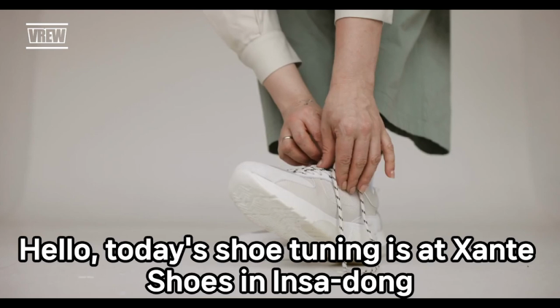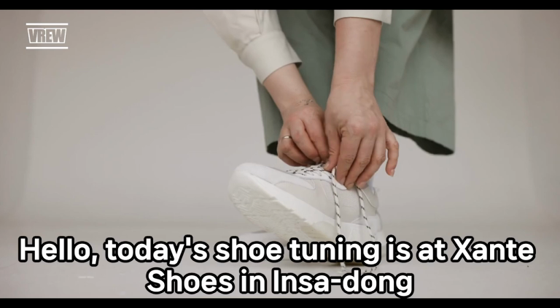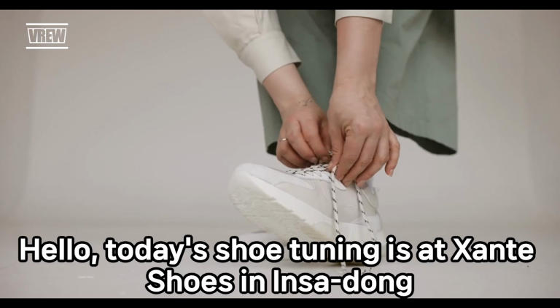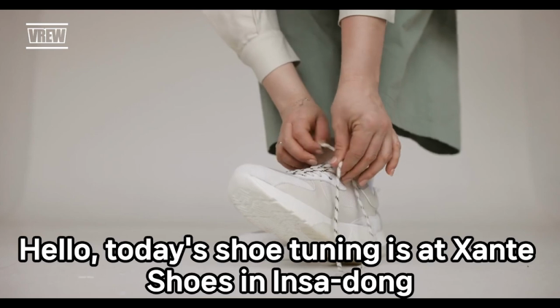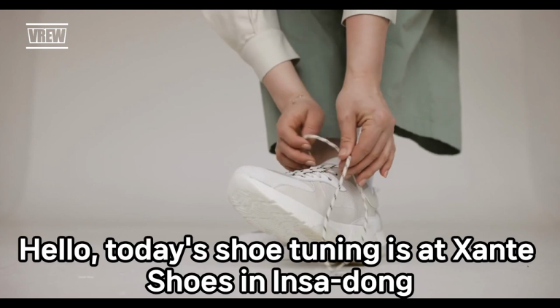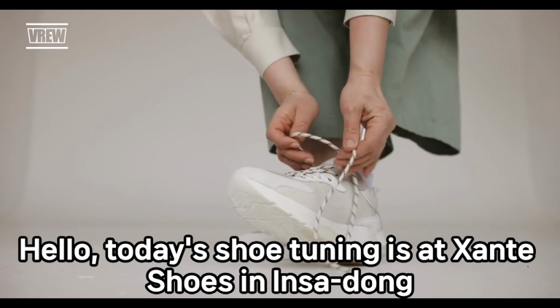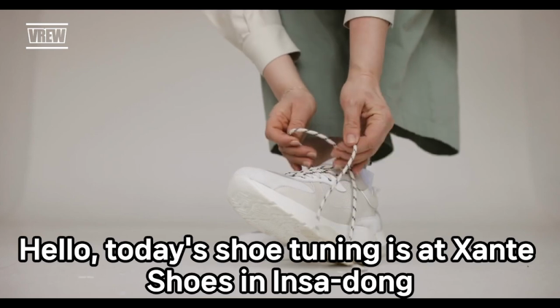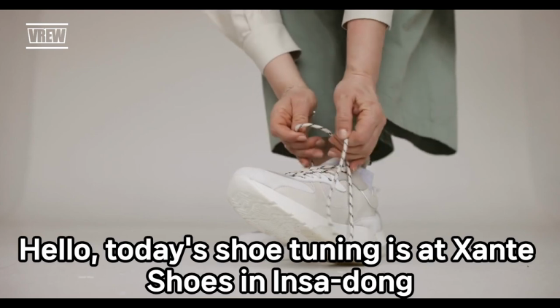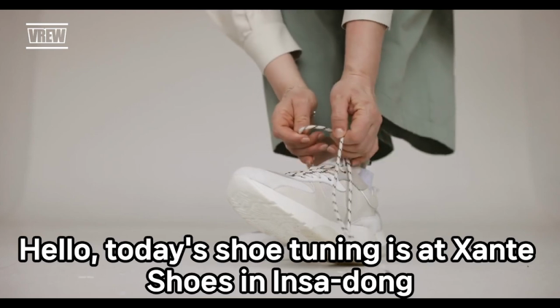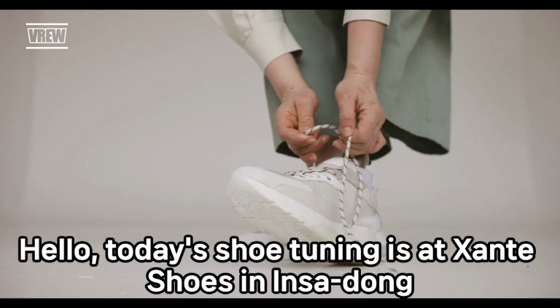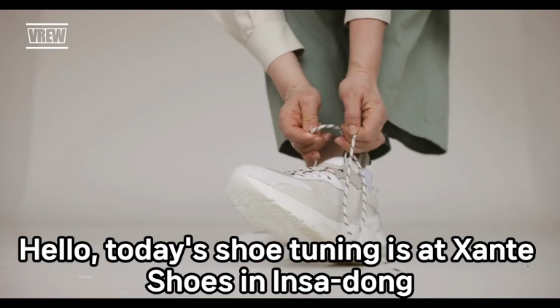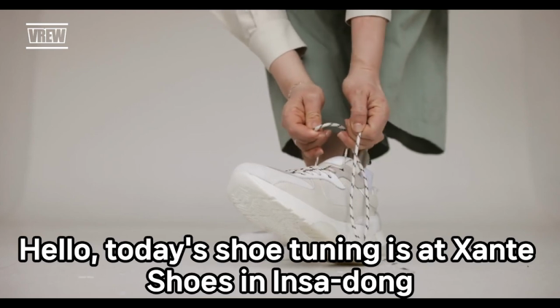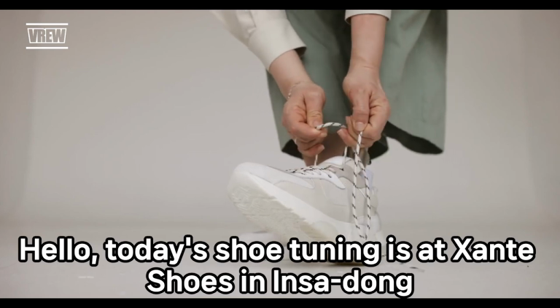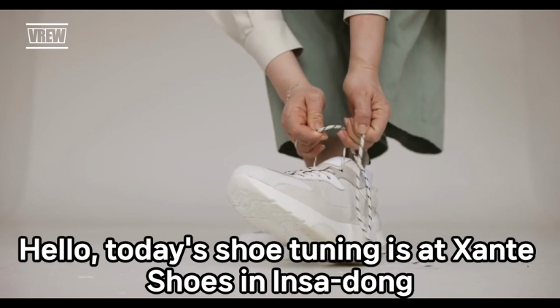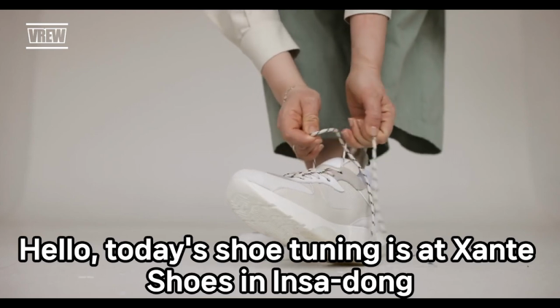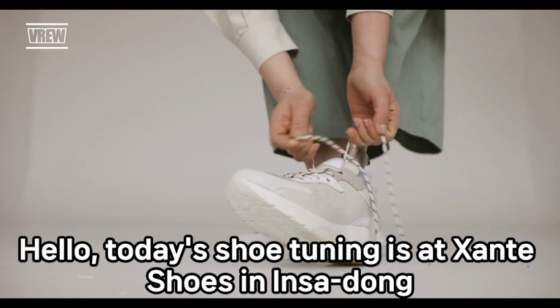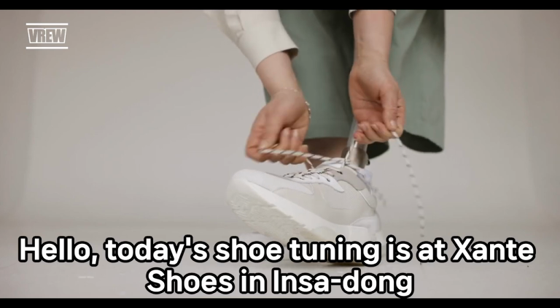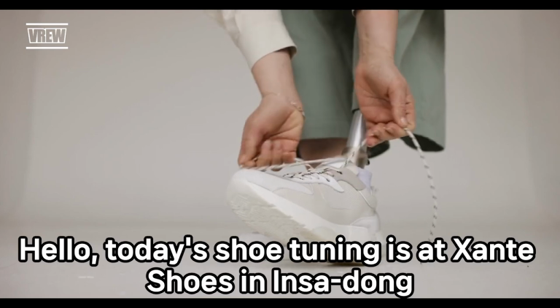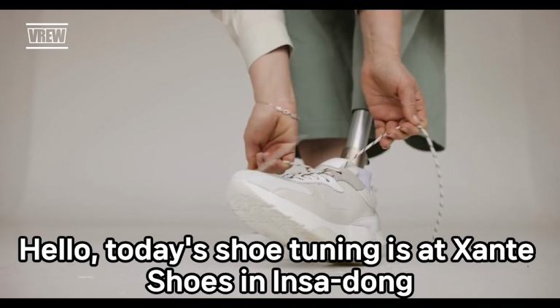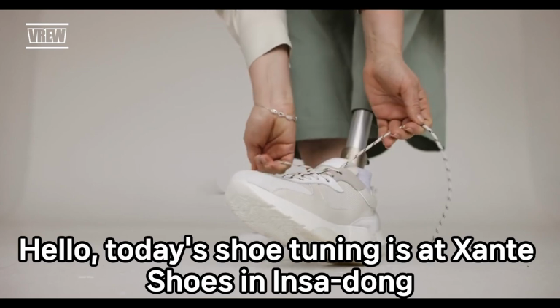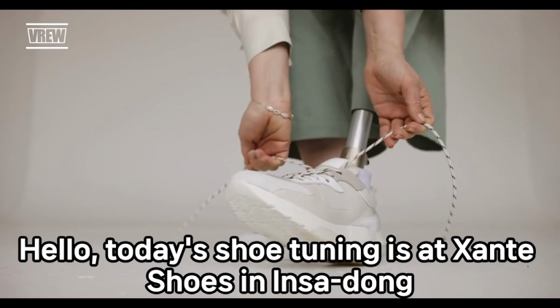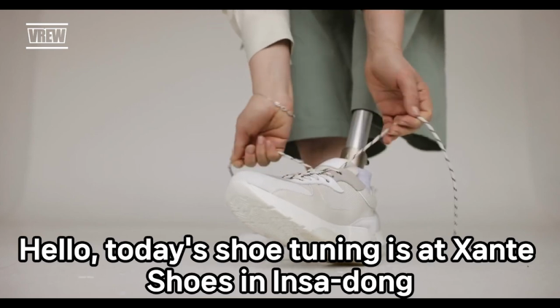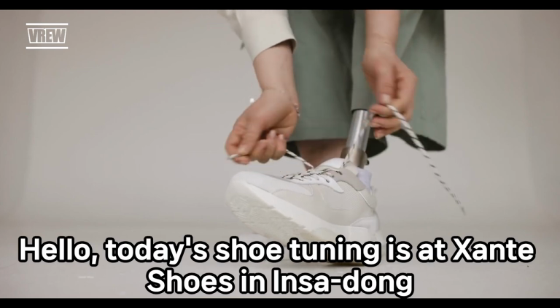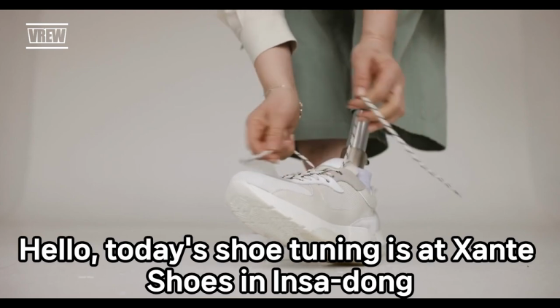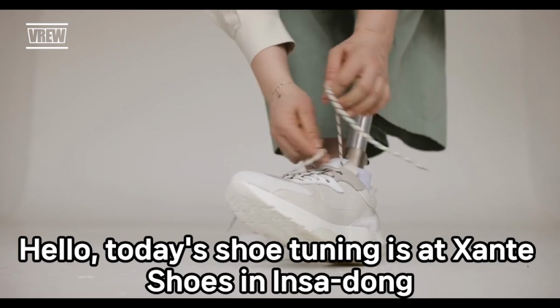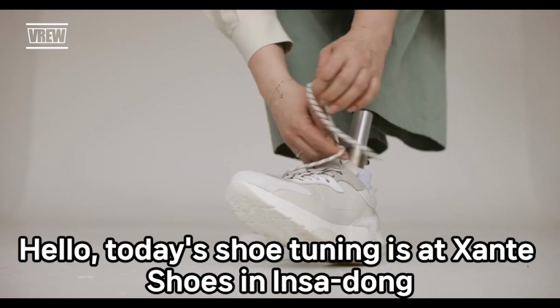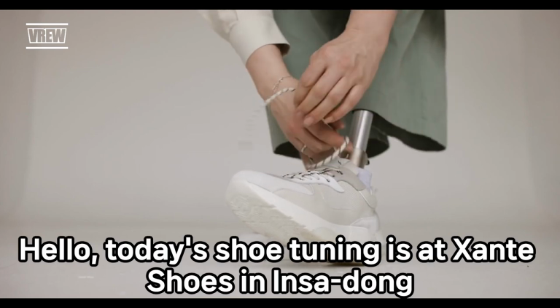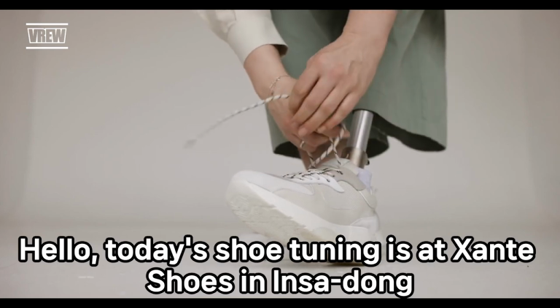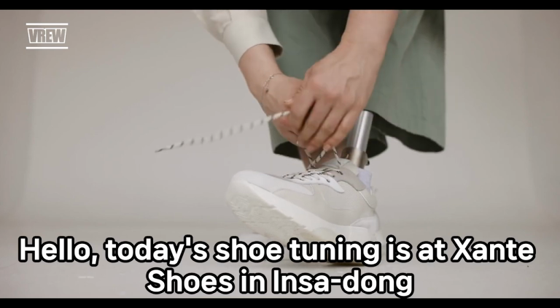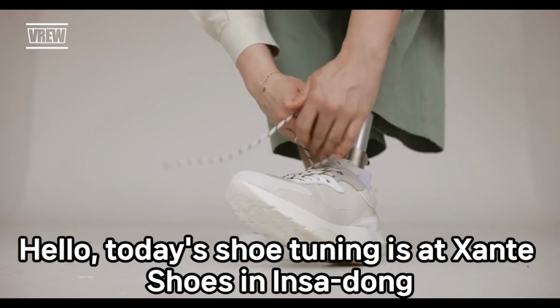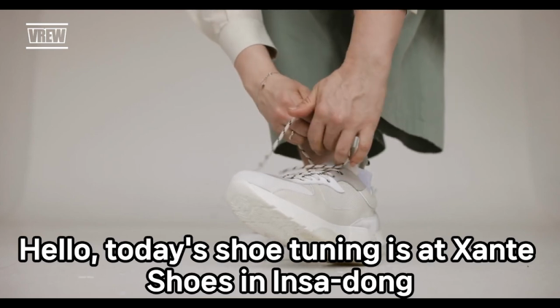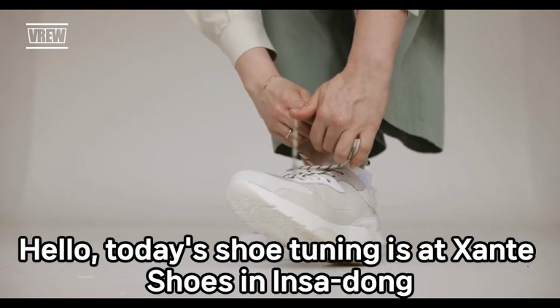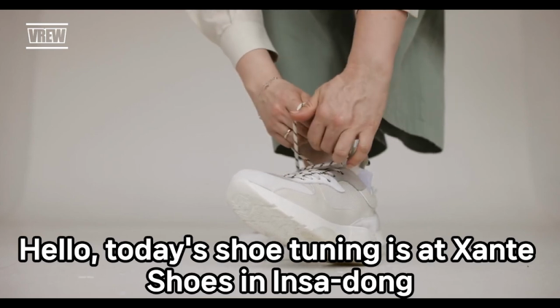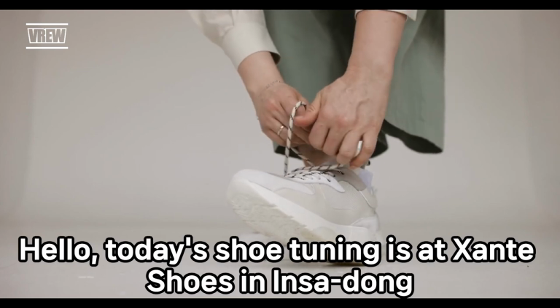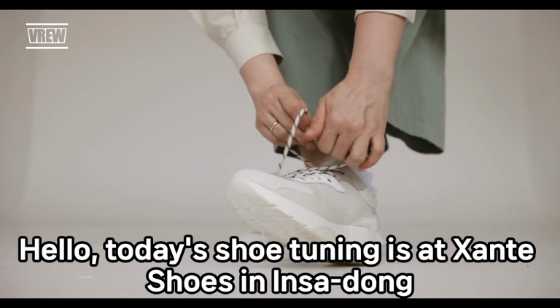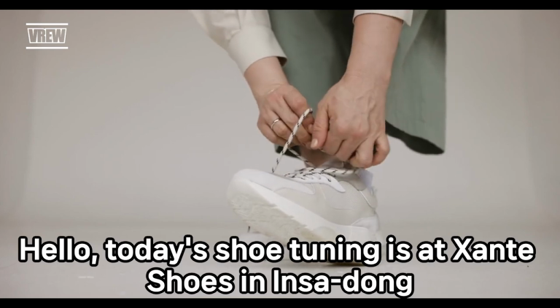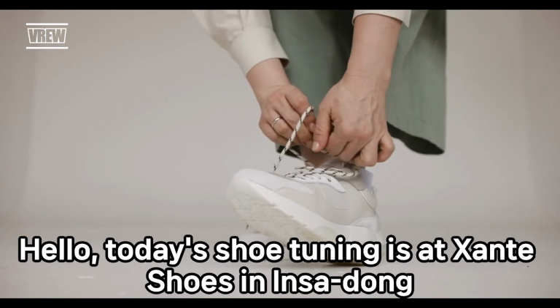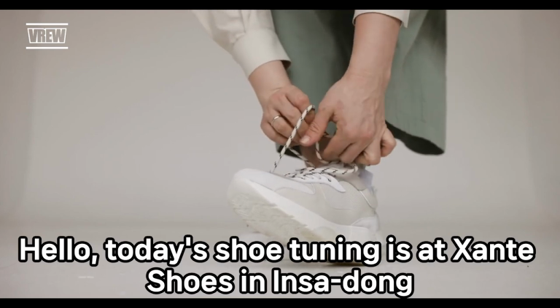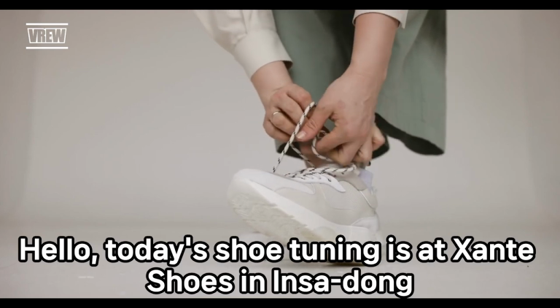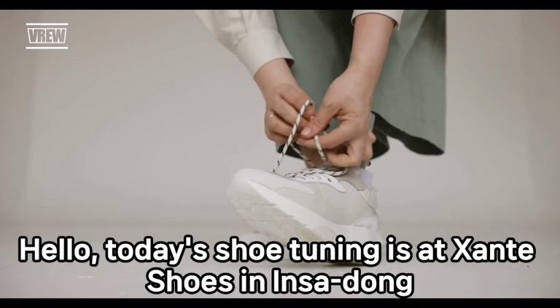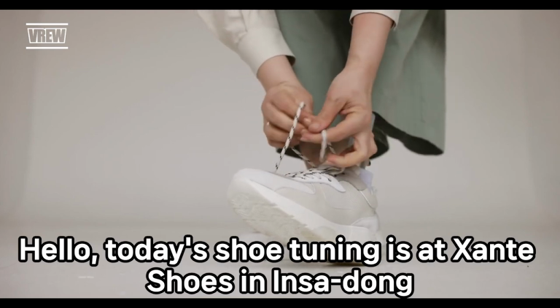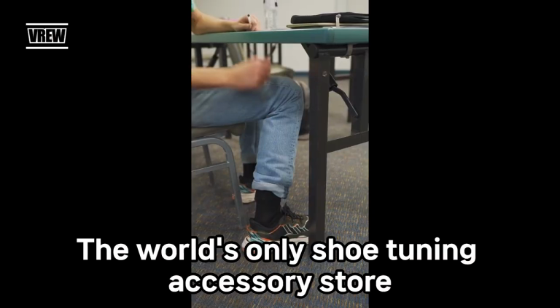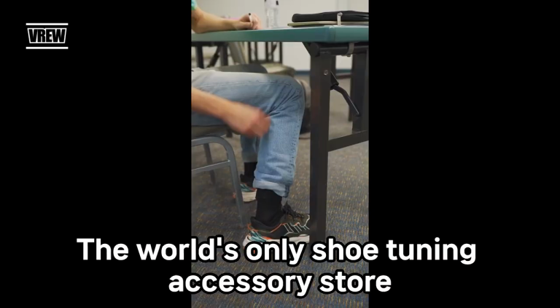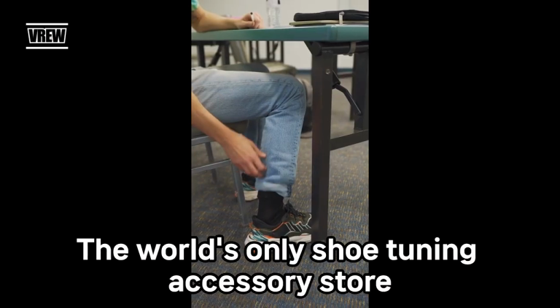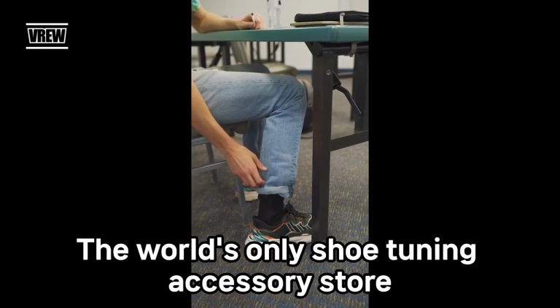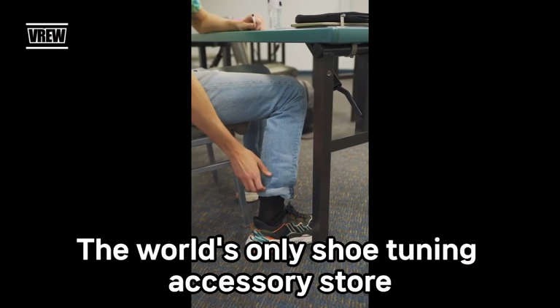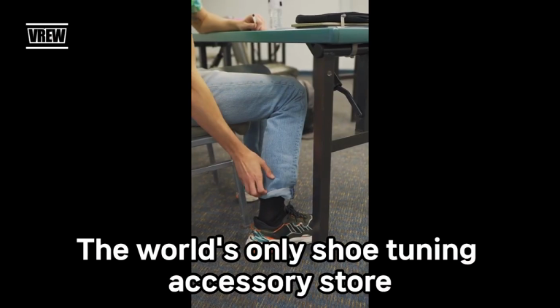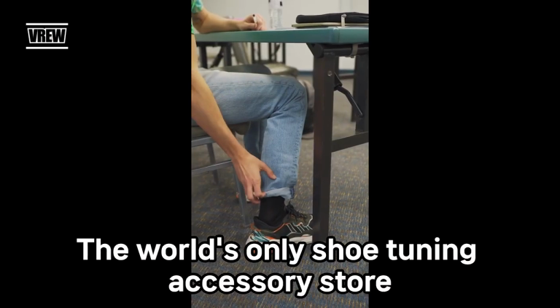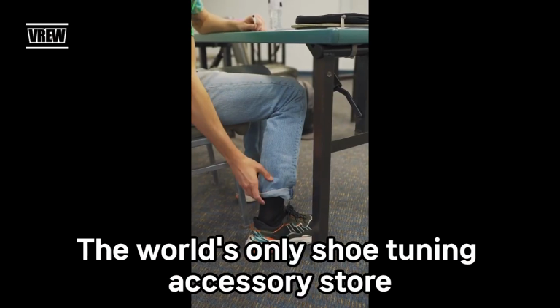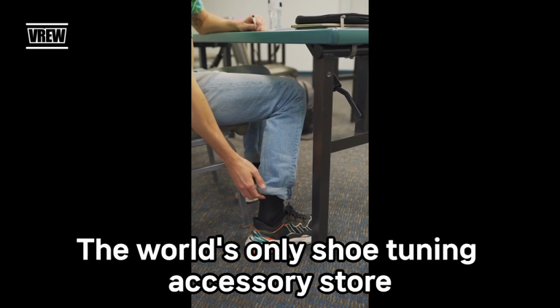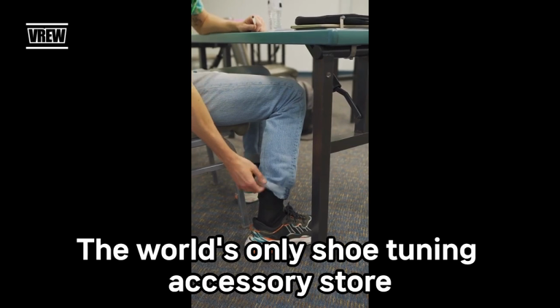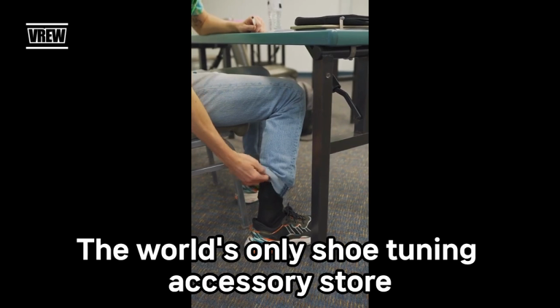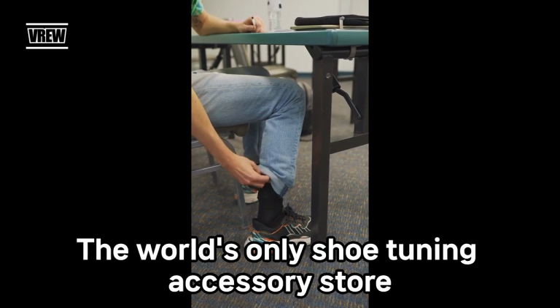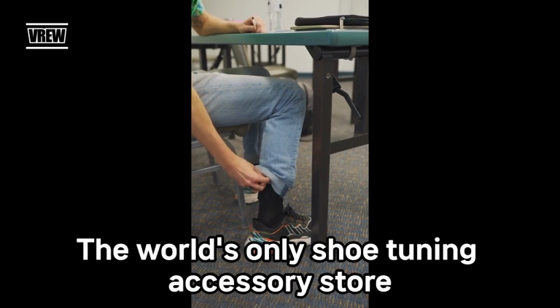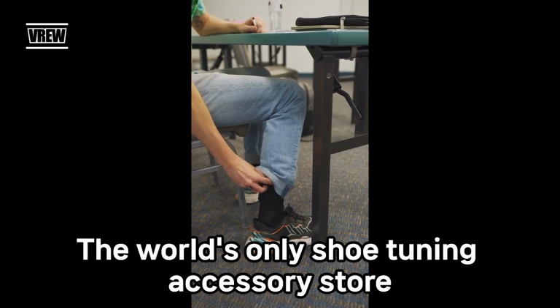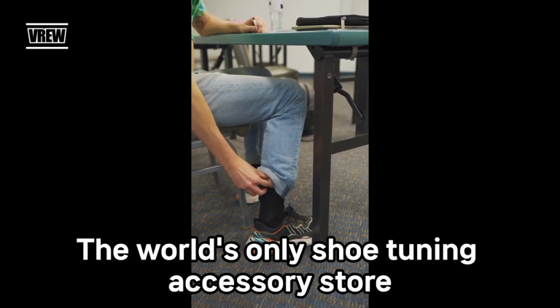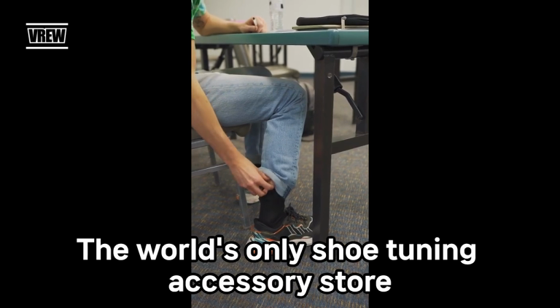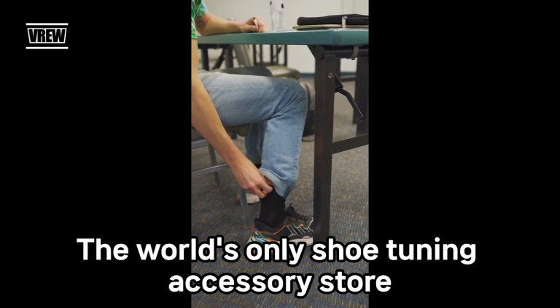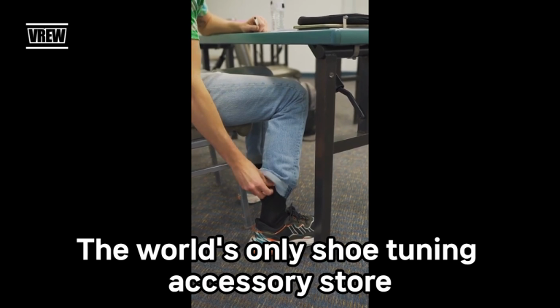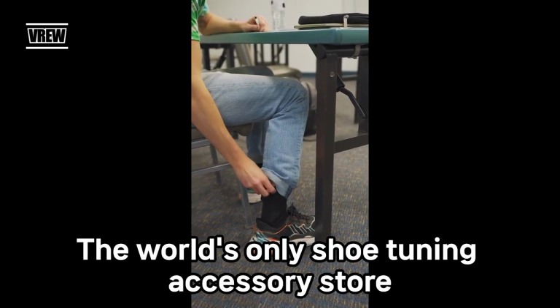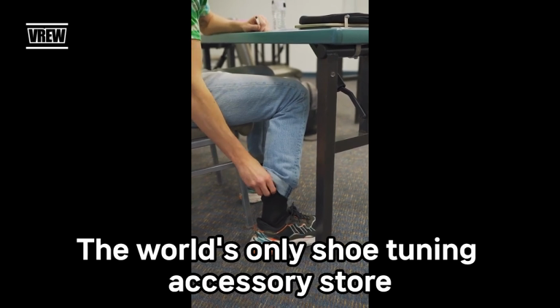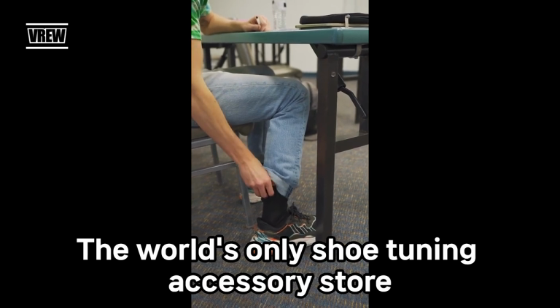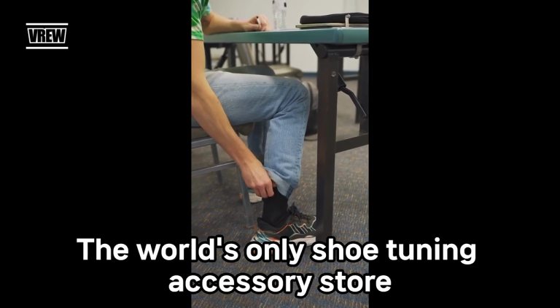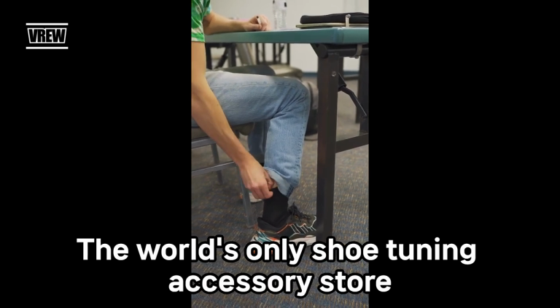Hello, today's shoe tuning is at Zante Shoes in Insadong, the world's only shoe tuning accessory store.